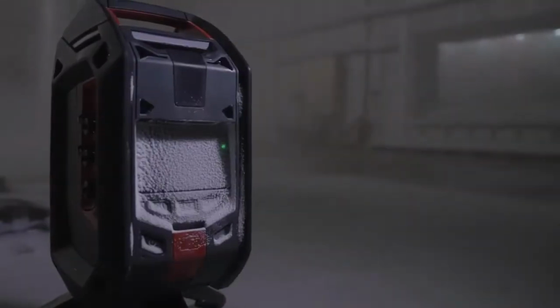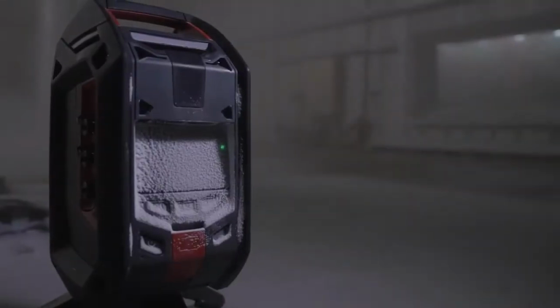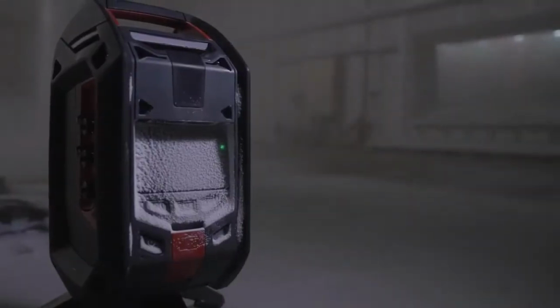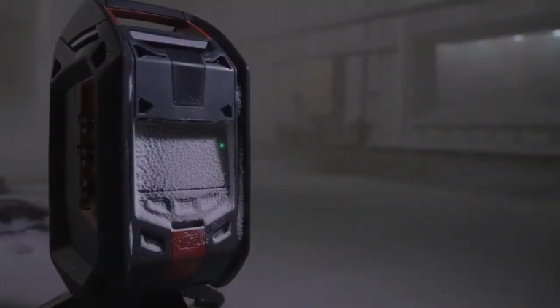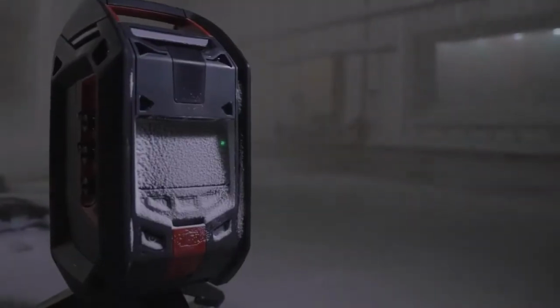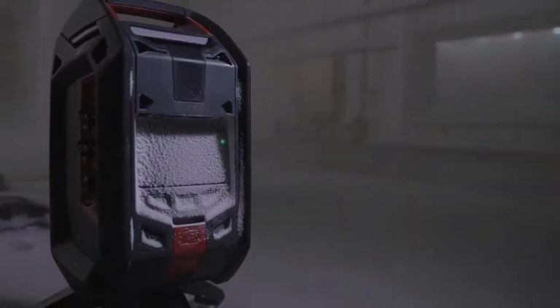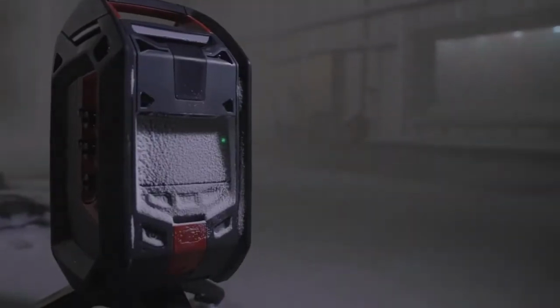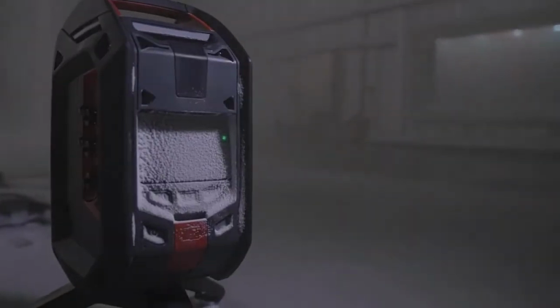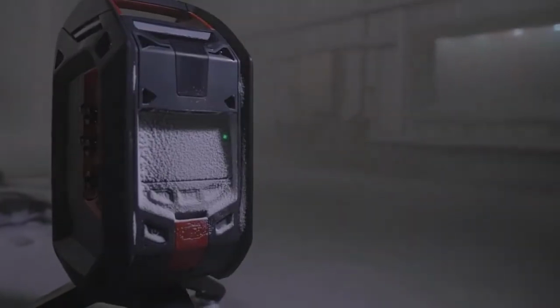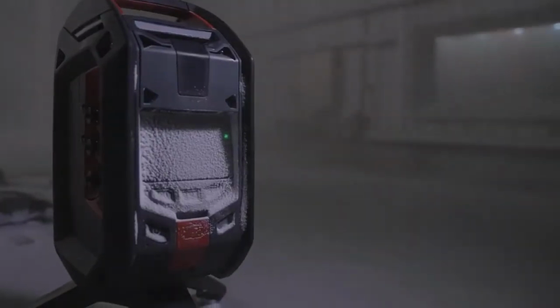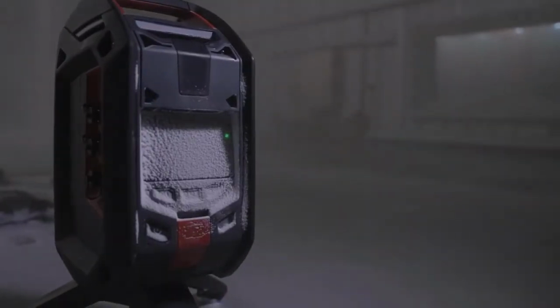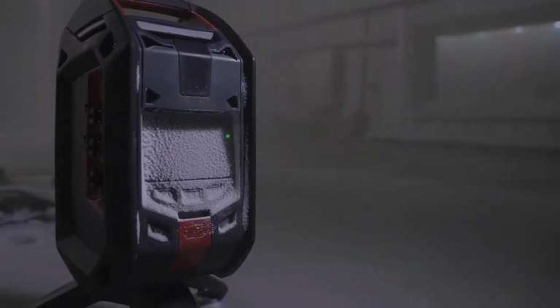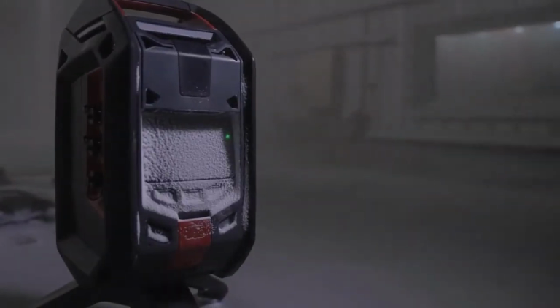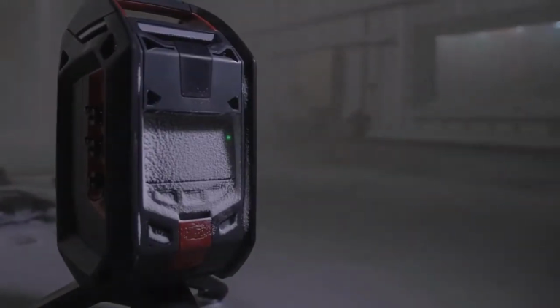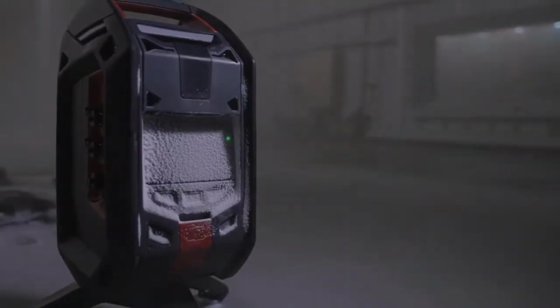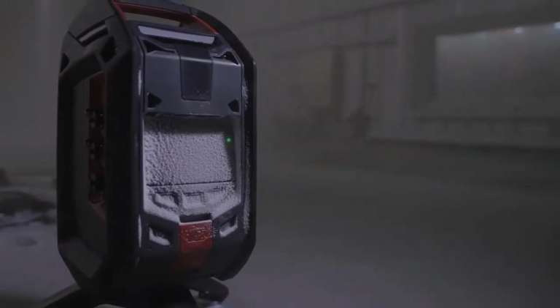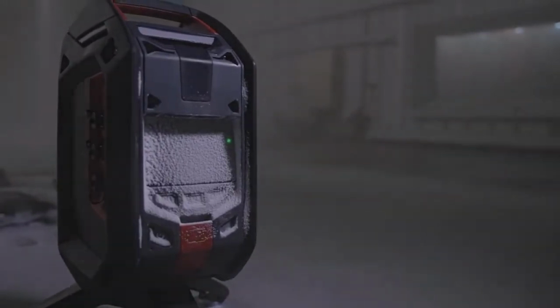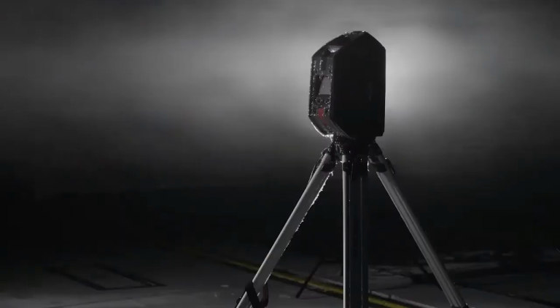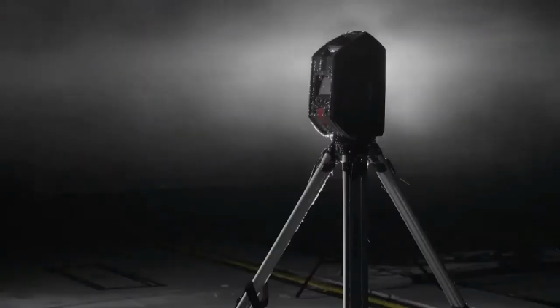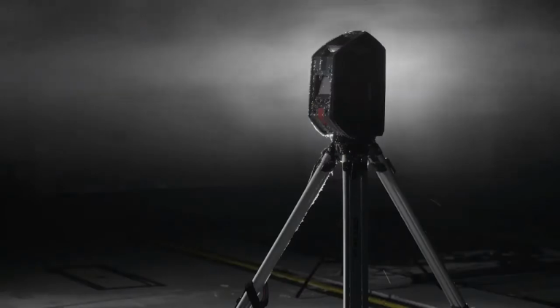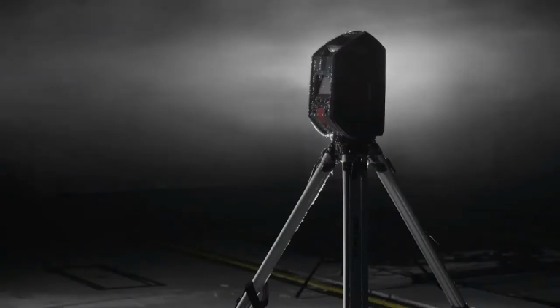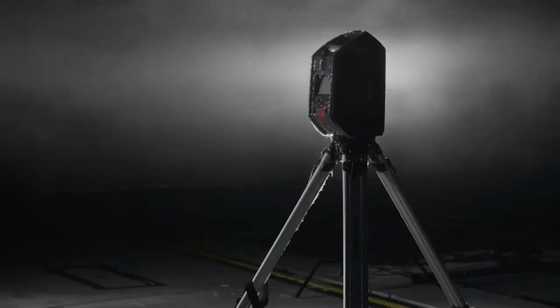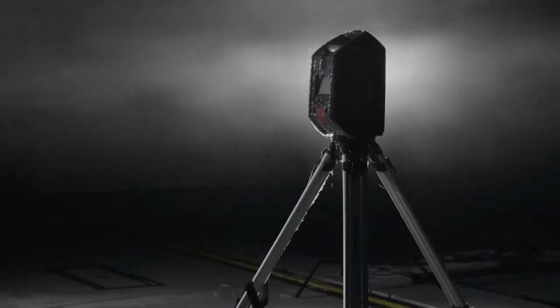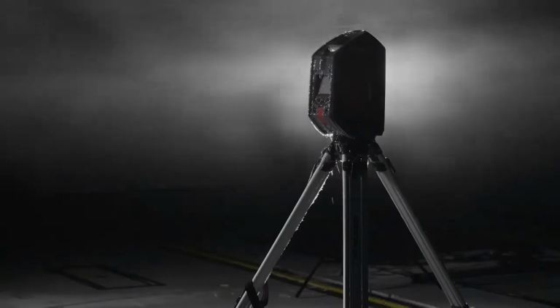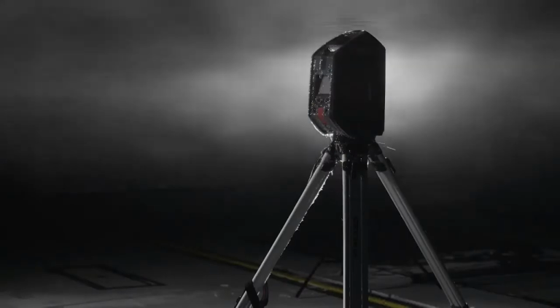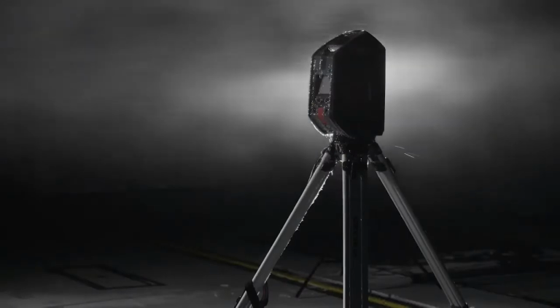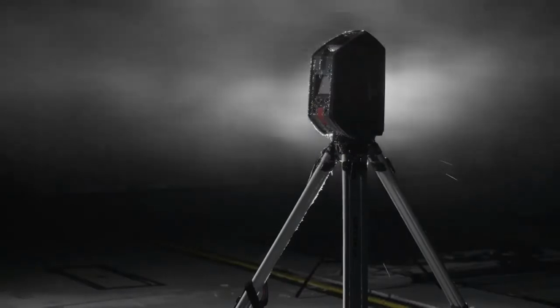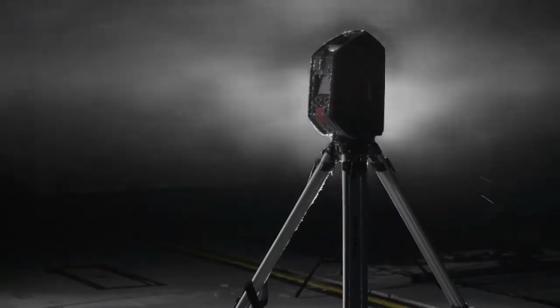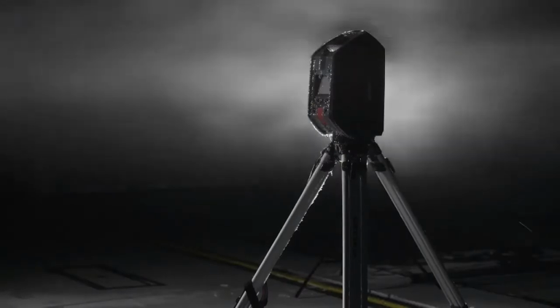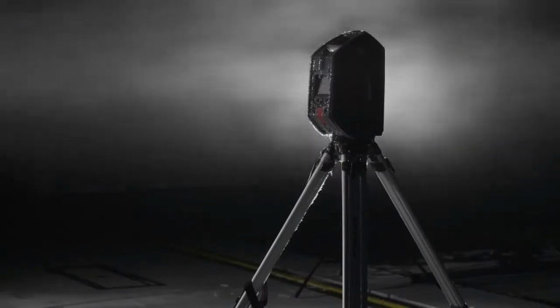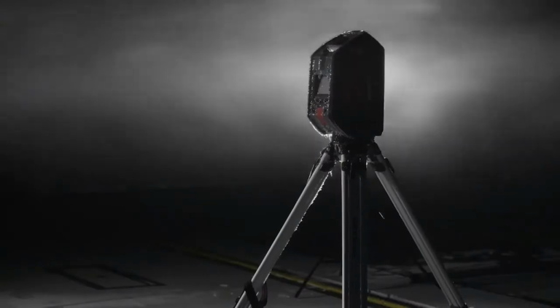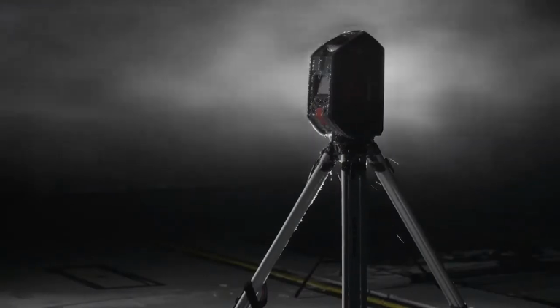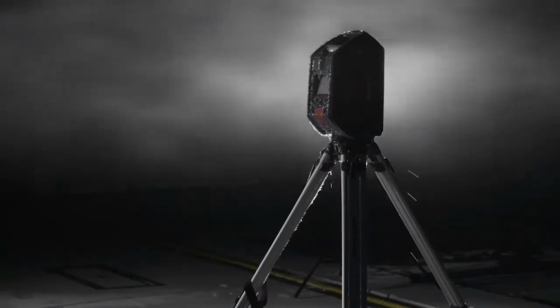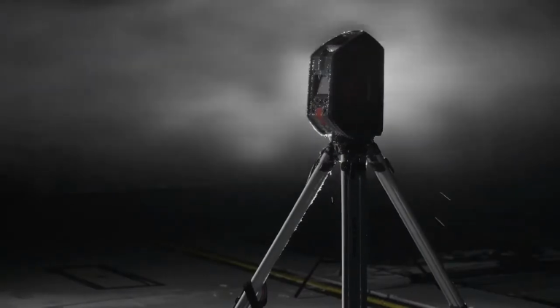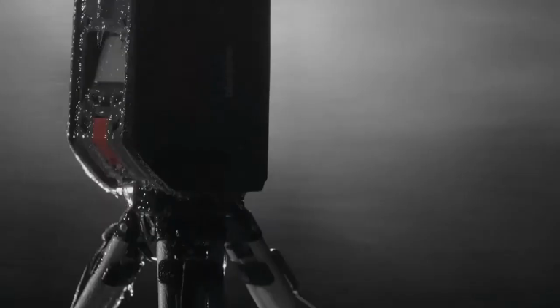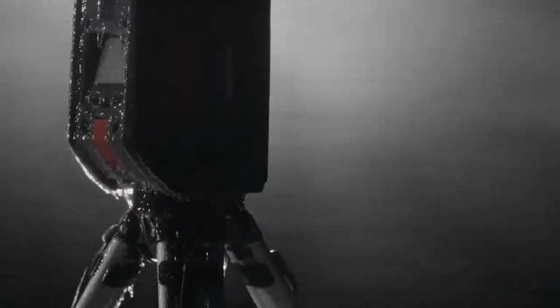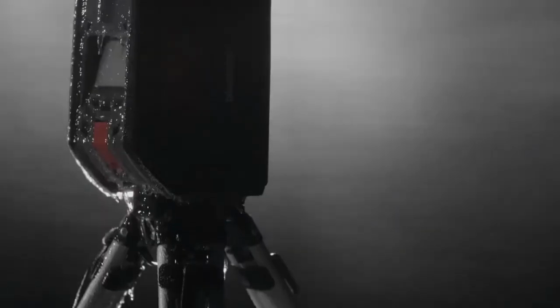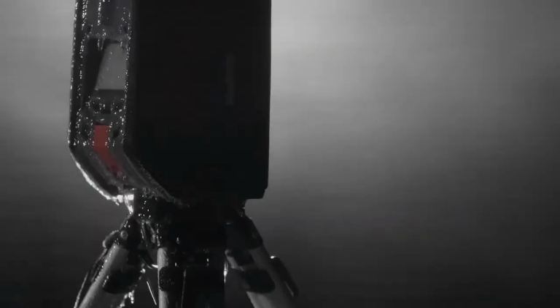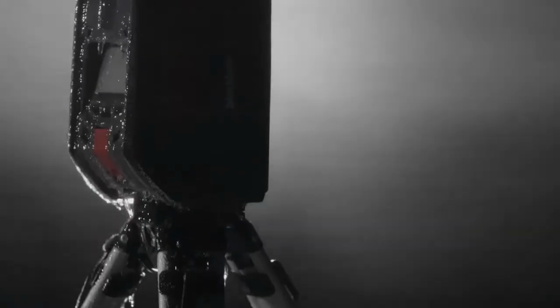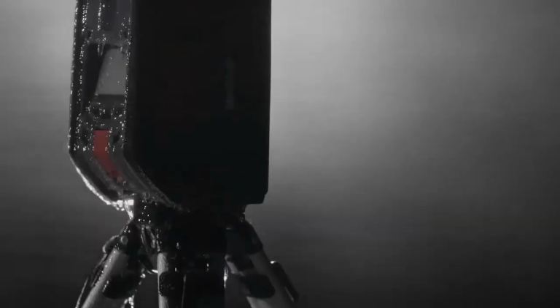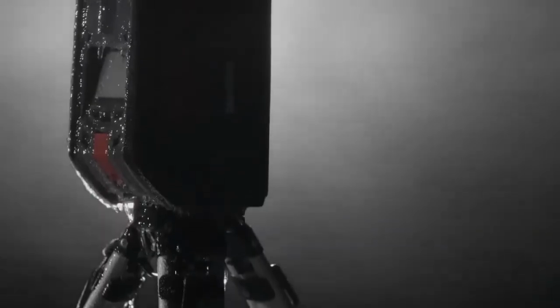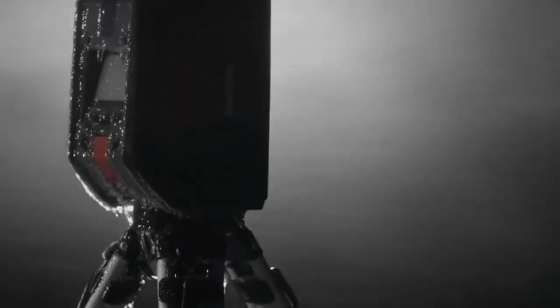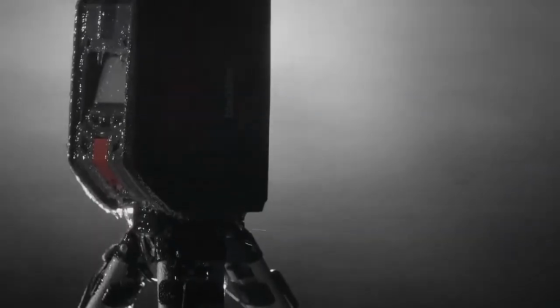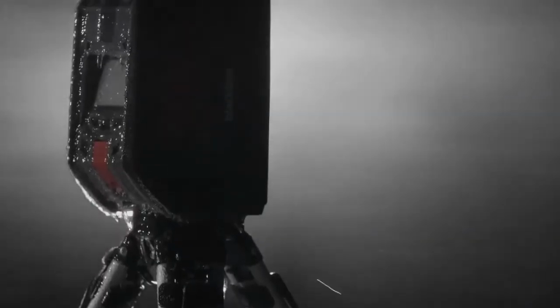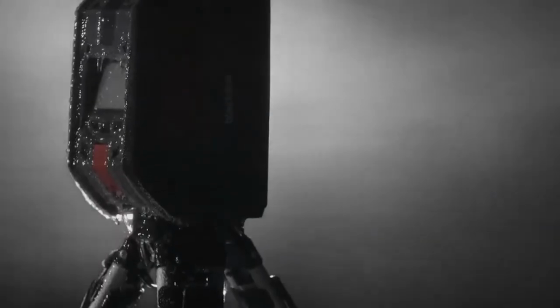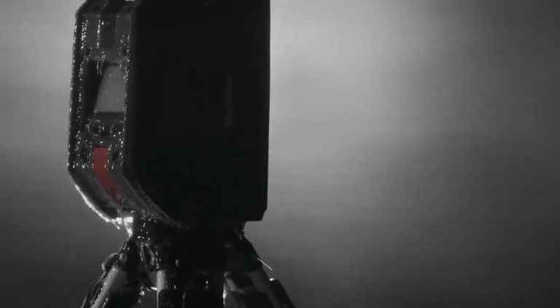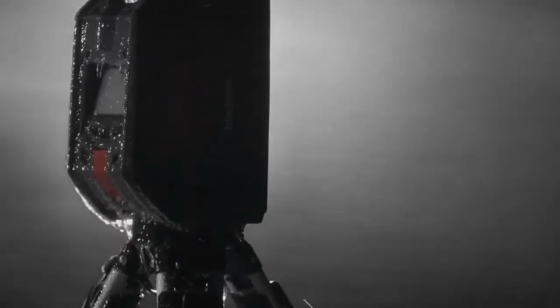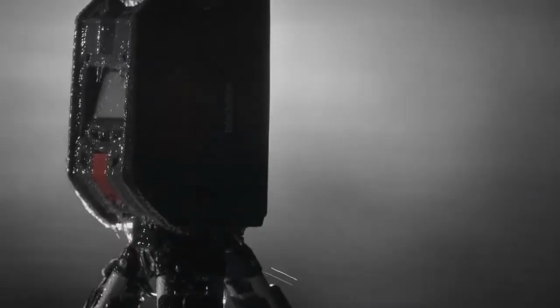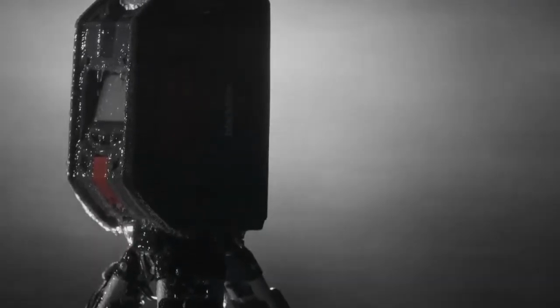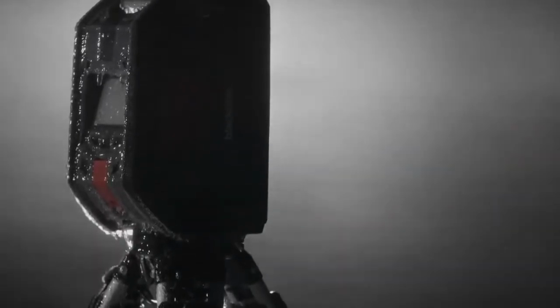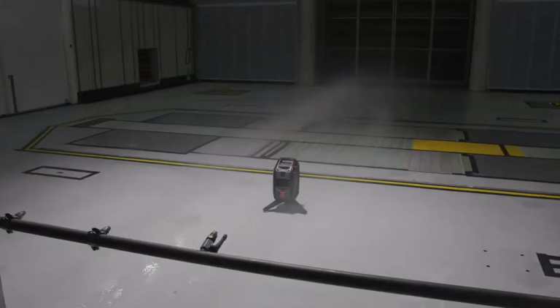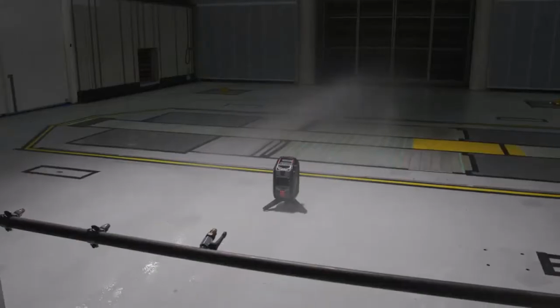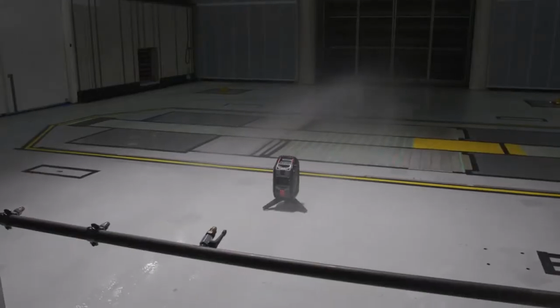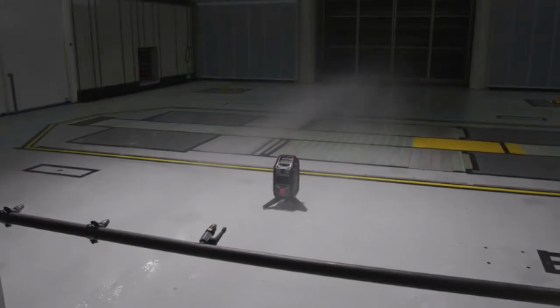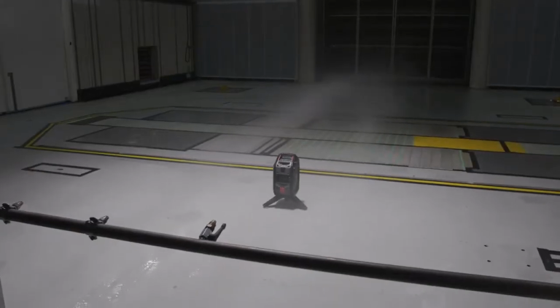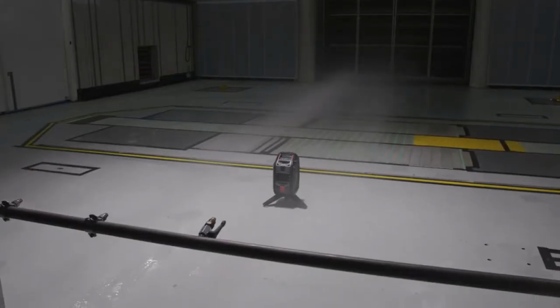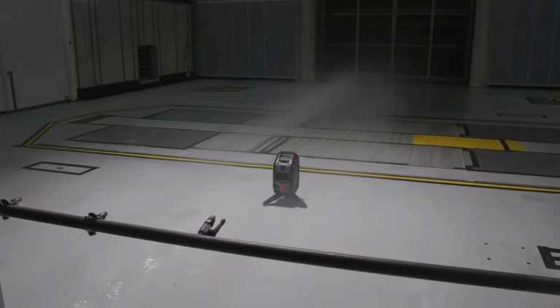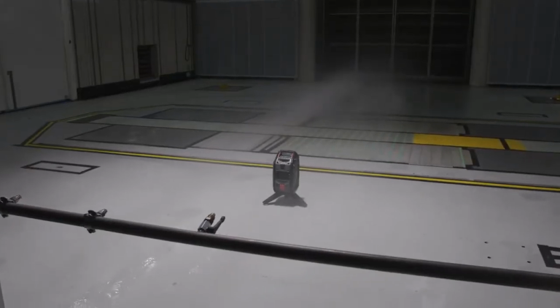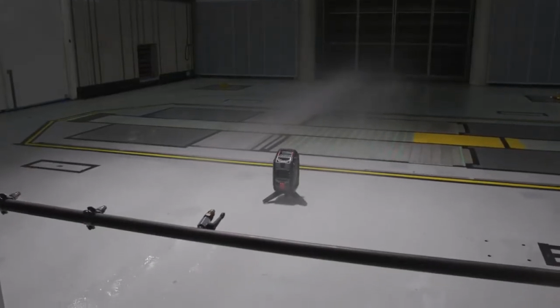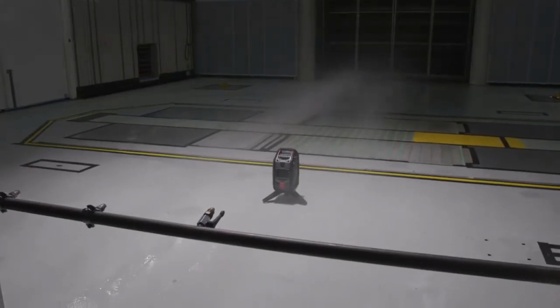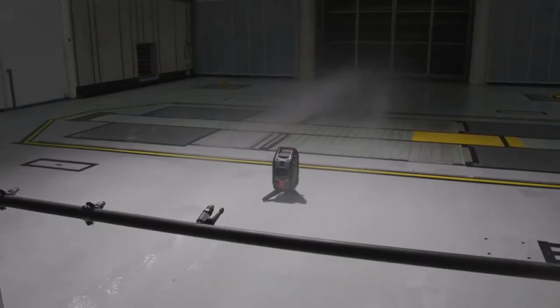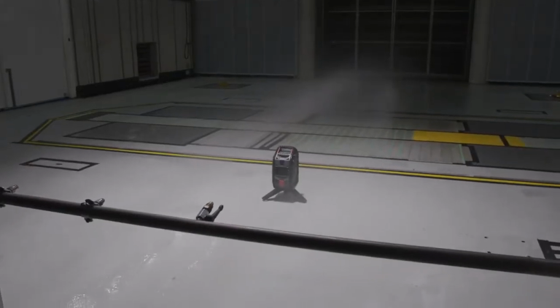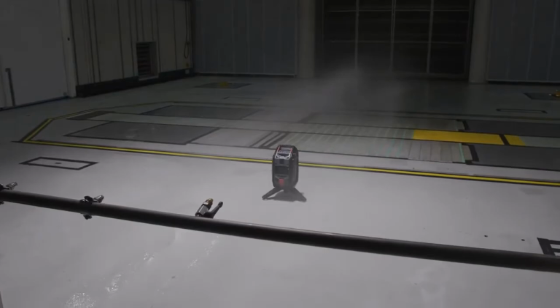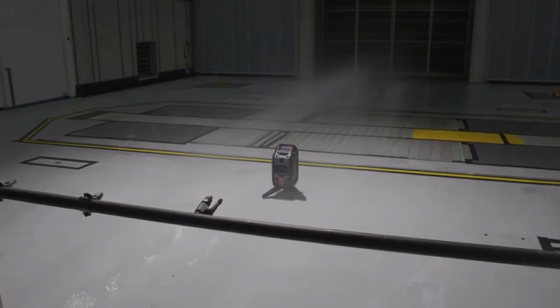We've tested this with hurricane-force winds and the EXO still sits there reading gas. We make sure that it survives the environment and lasts out there.